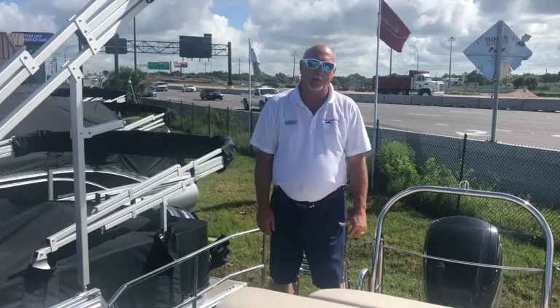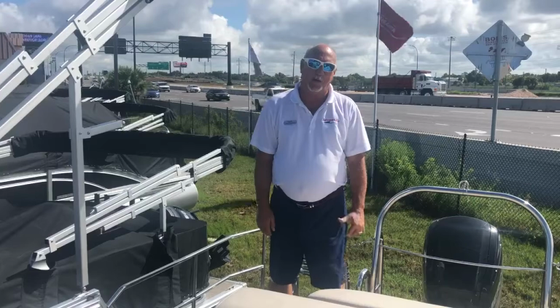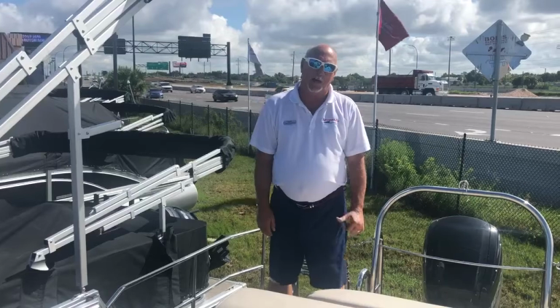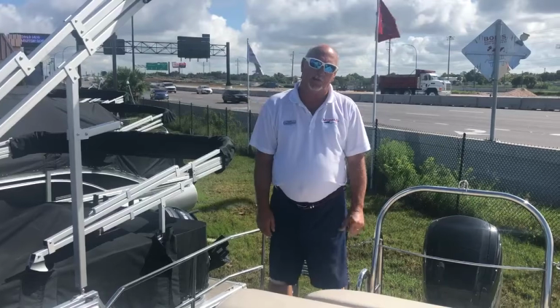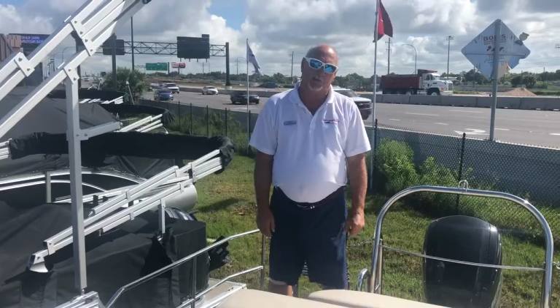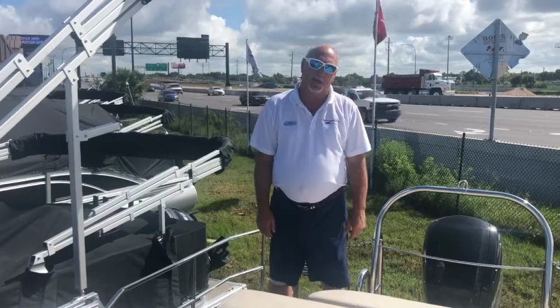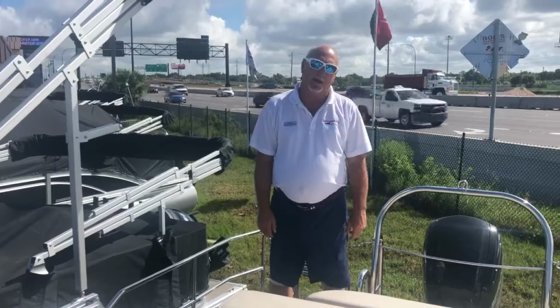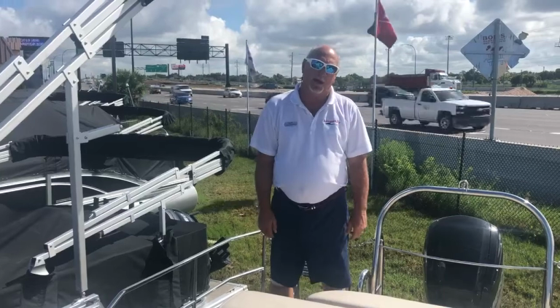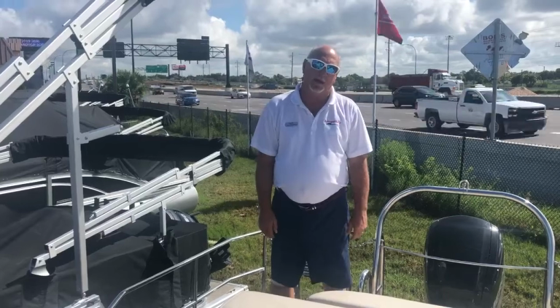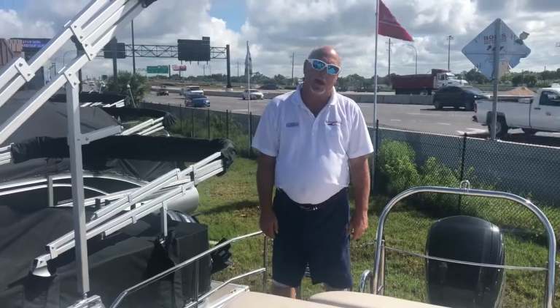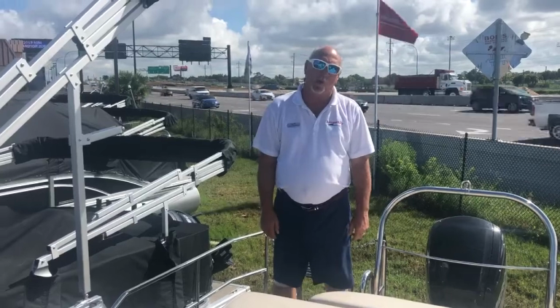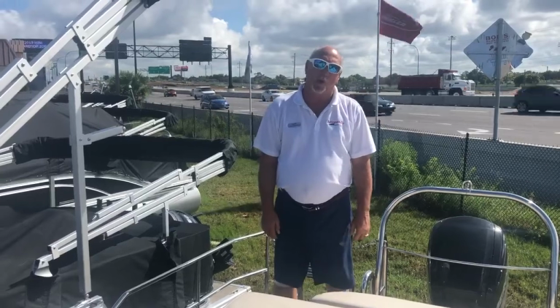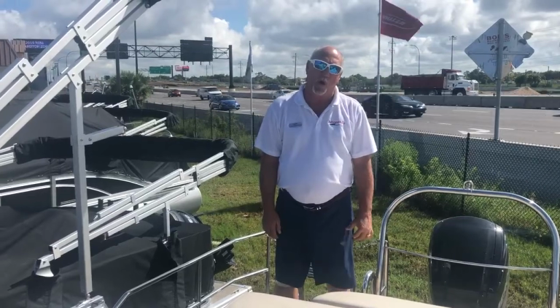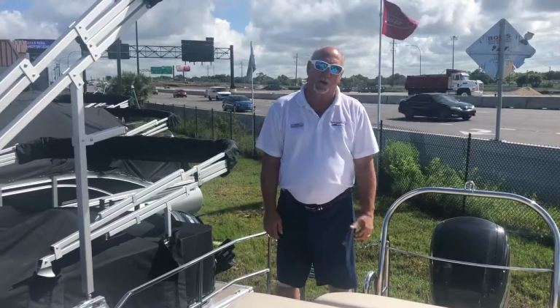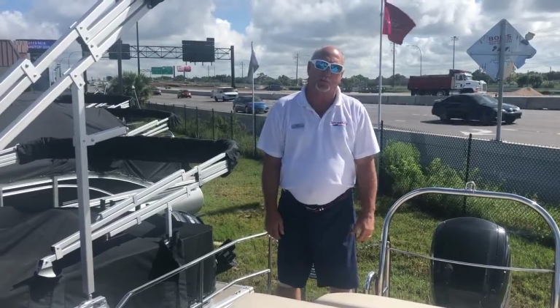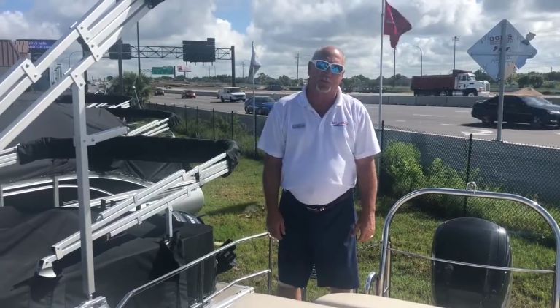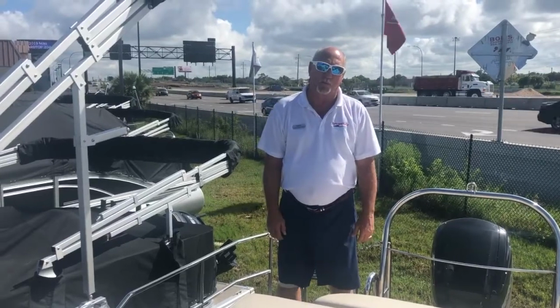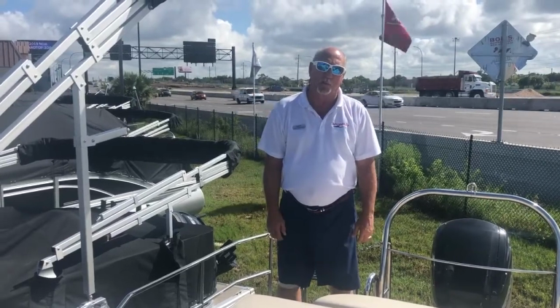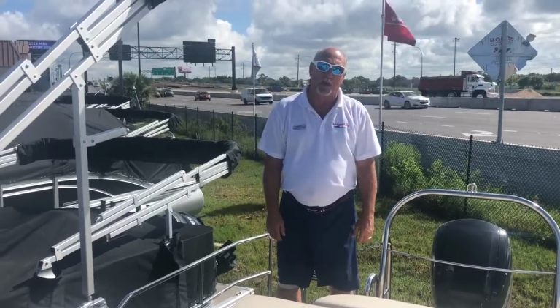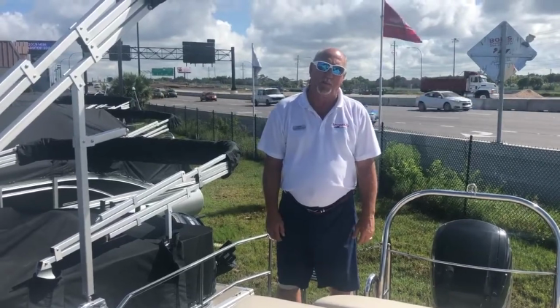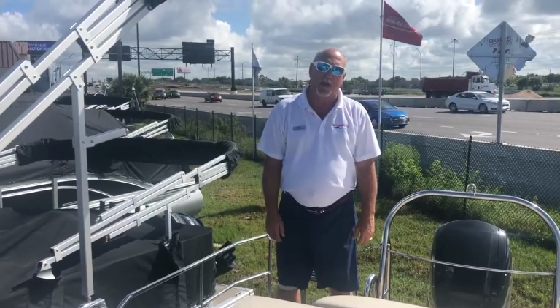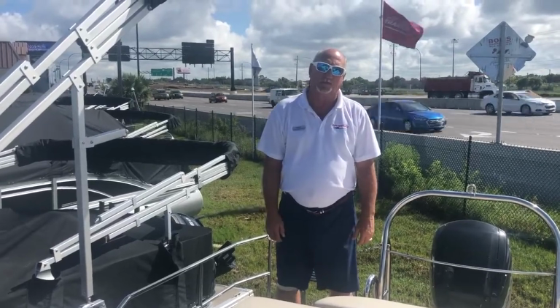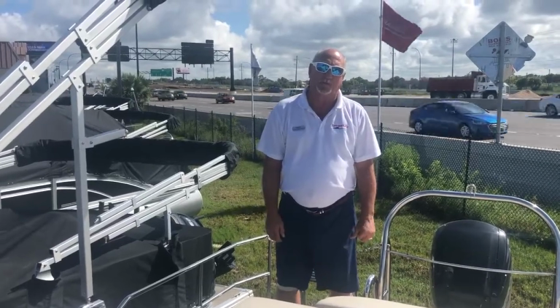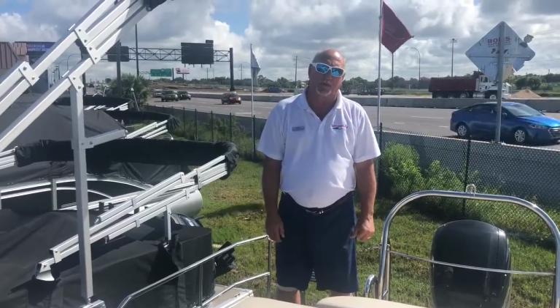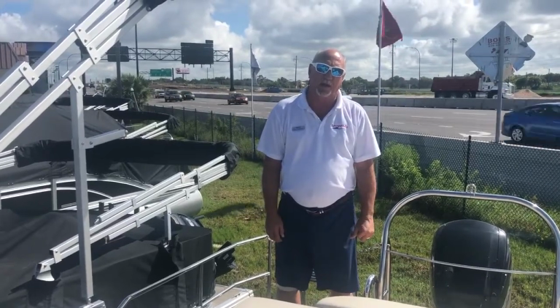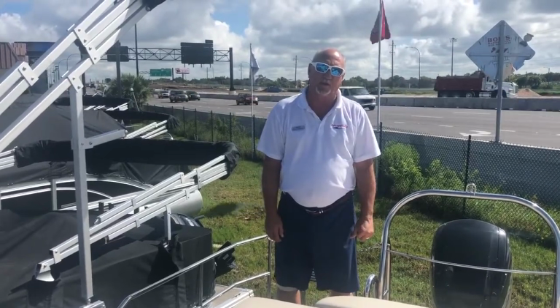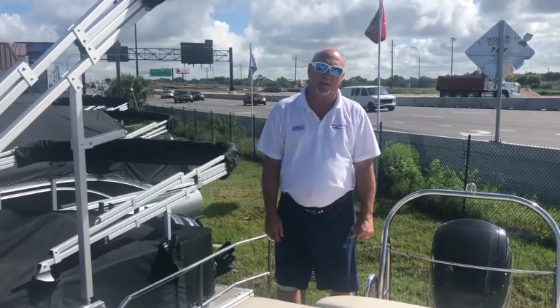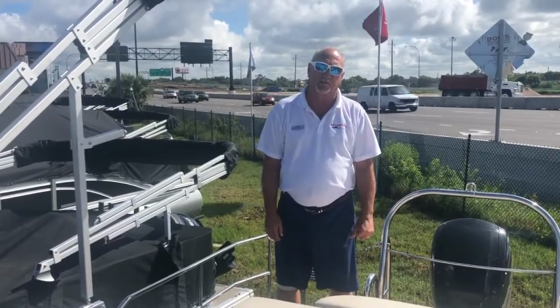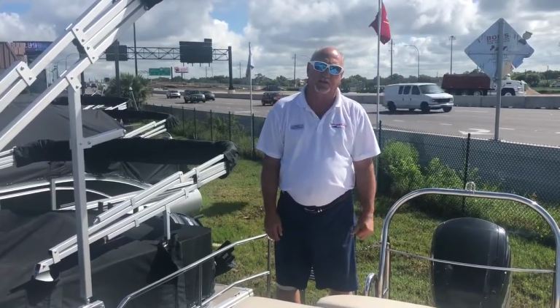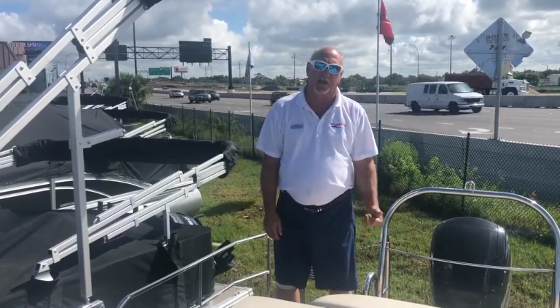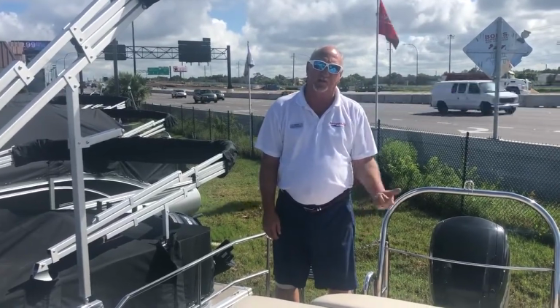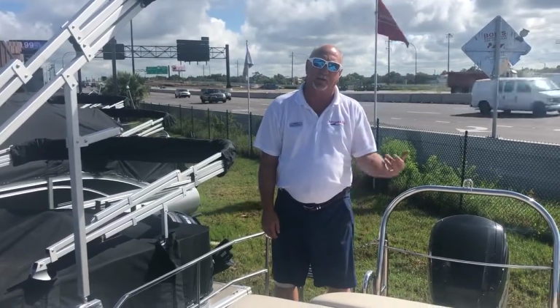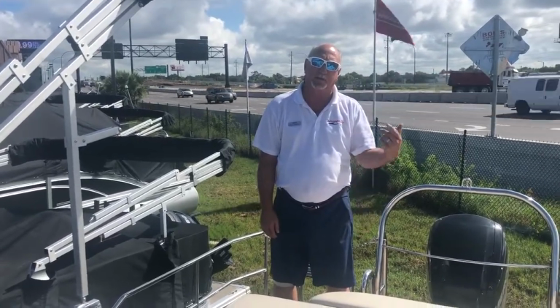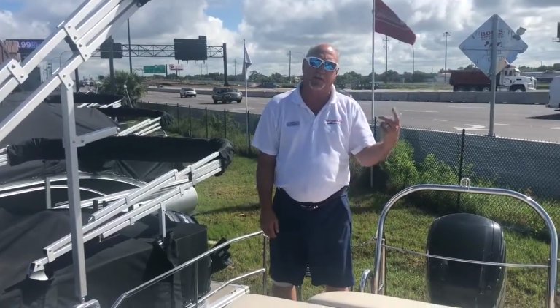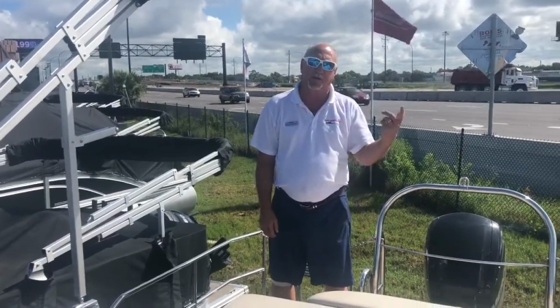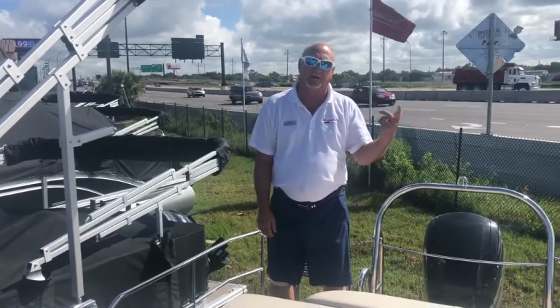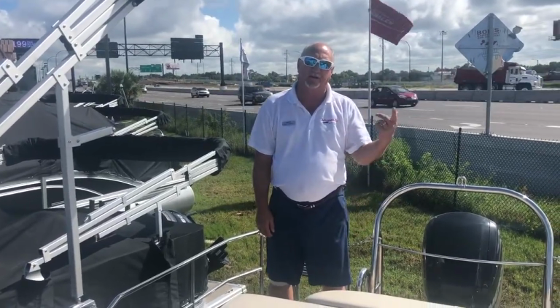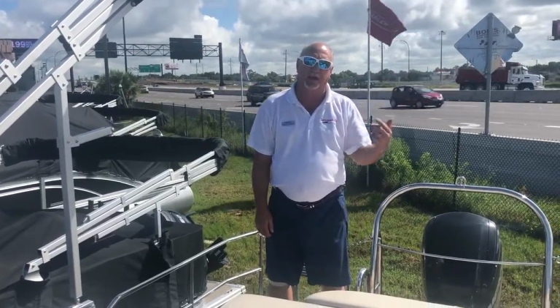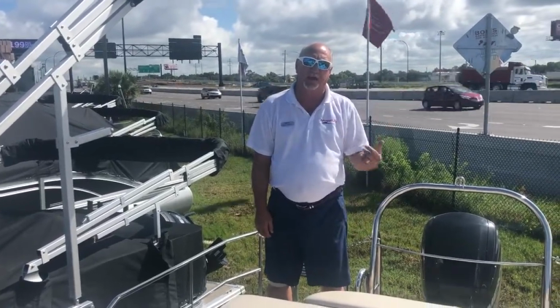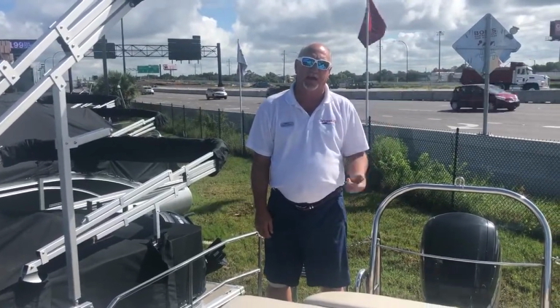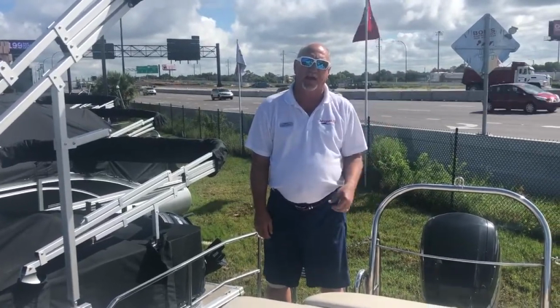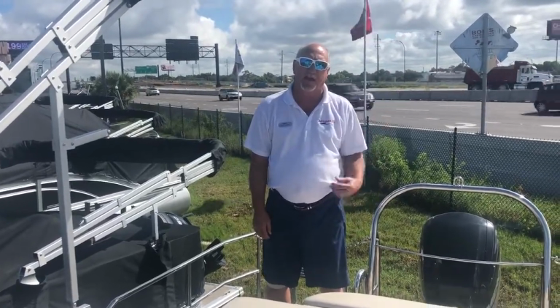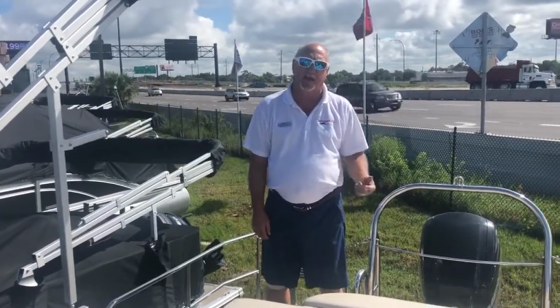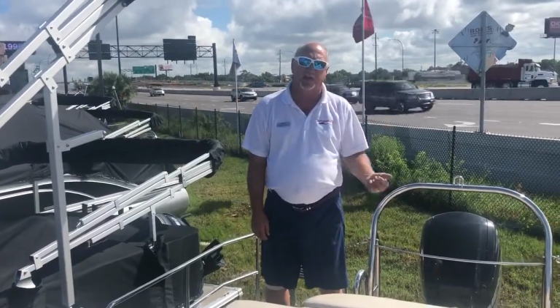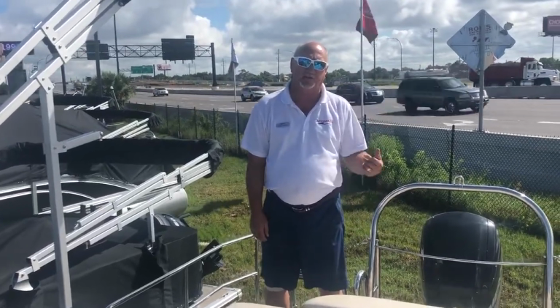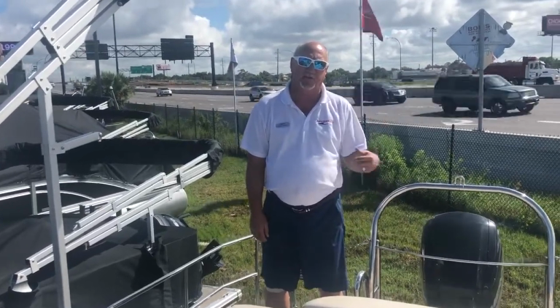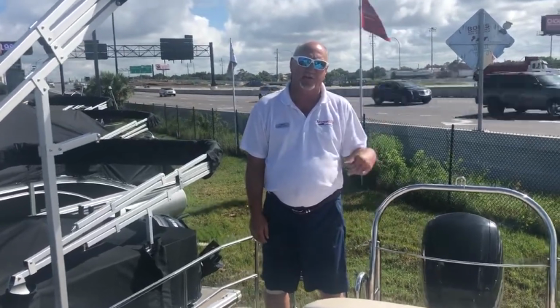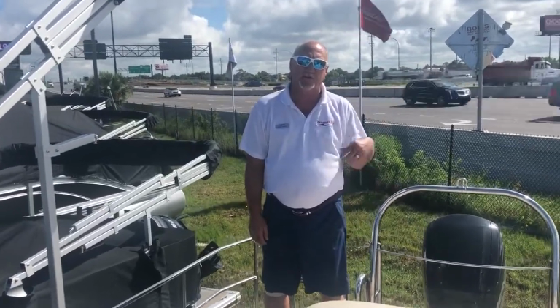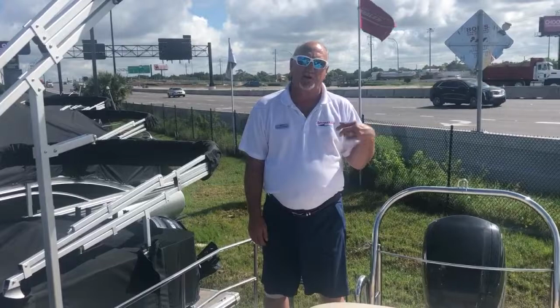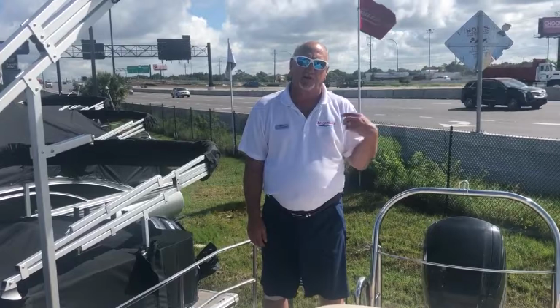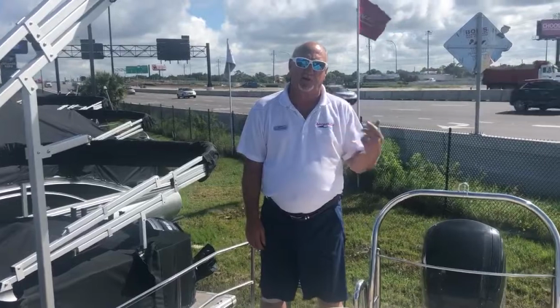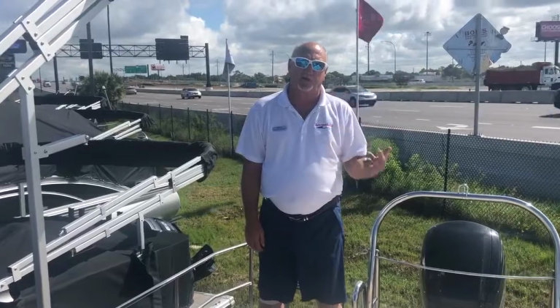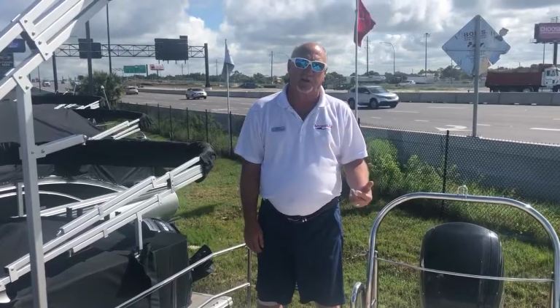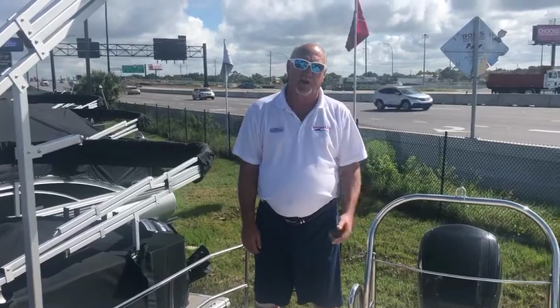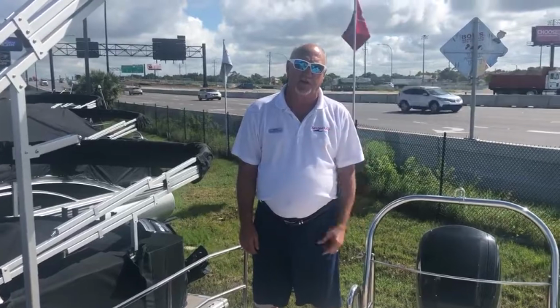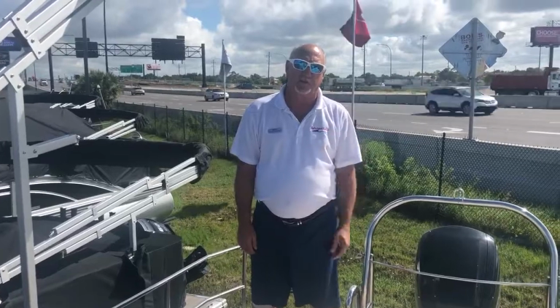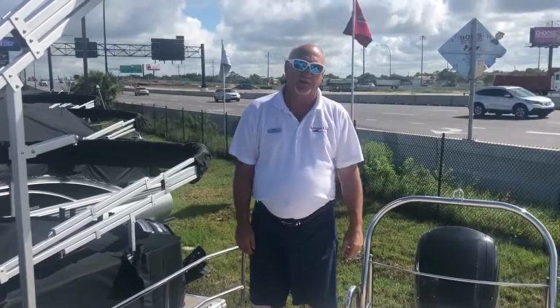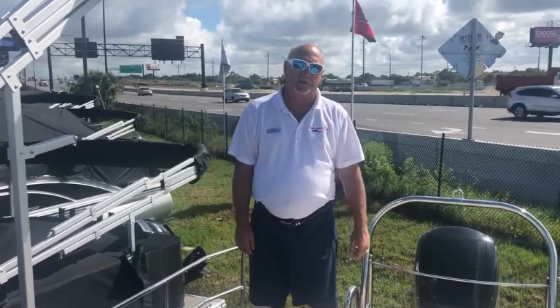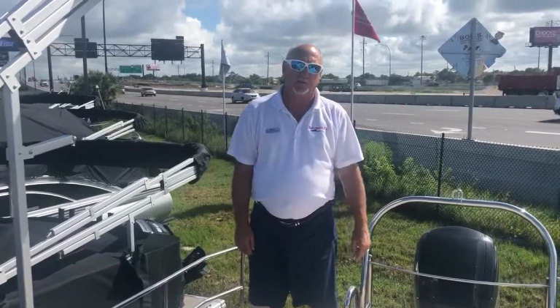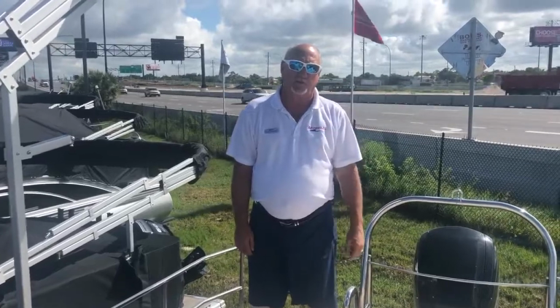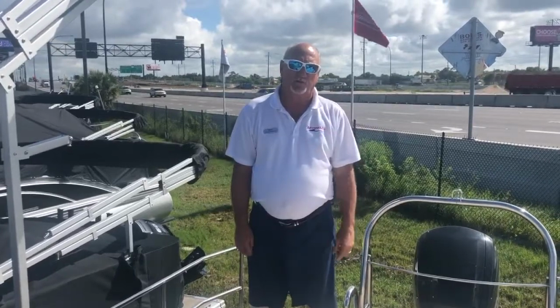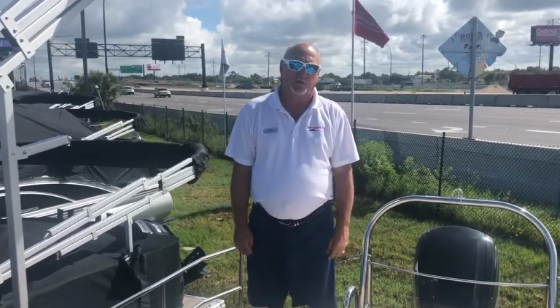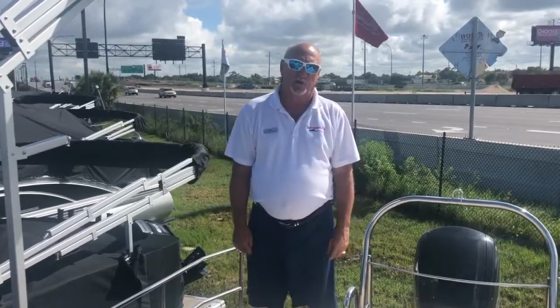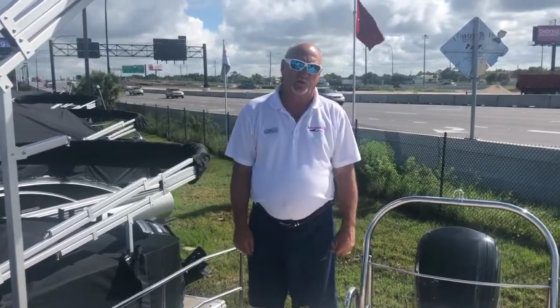Hi, my name is Dale Hancock. Welcome to Marine Max Orlando. Today we're going to be taking a look at a Harris 210 Cruiser.